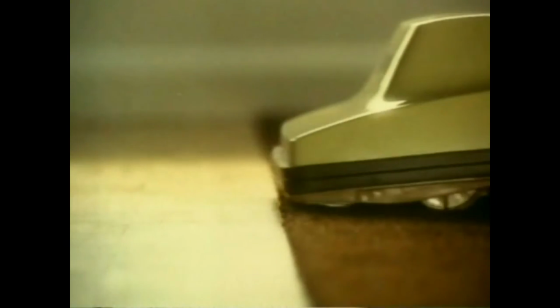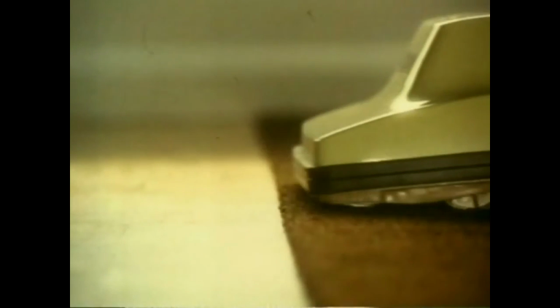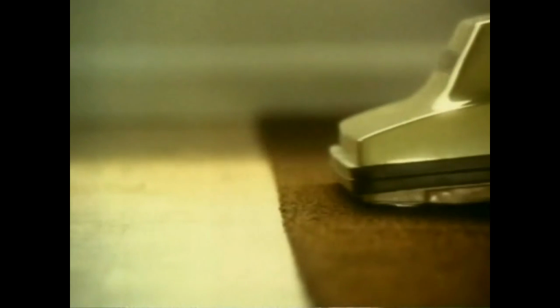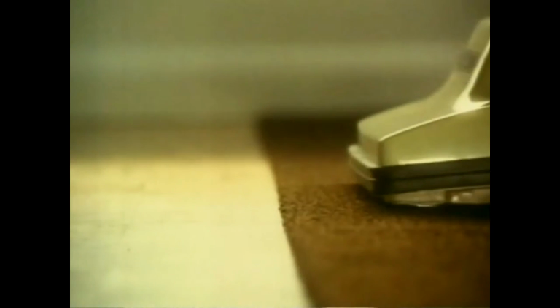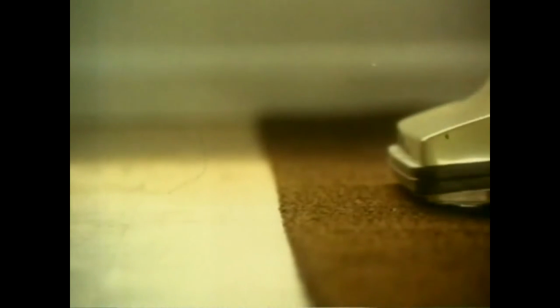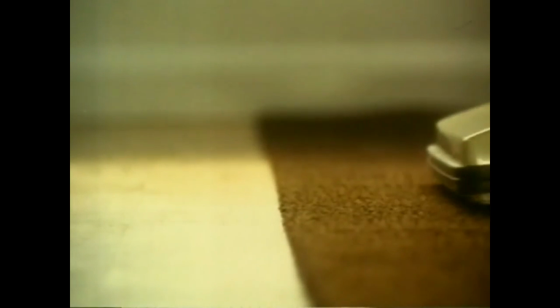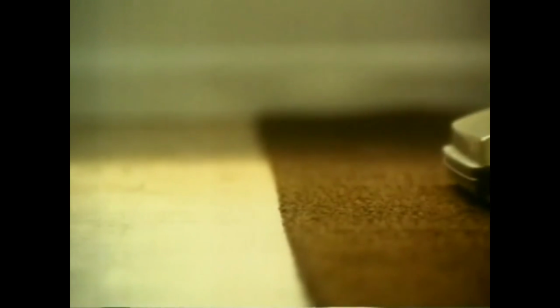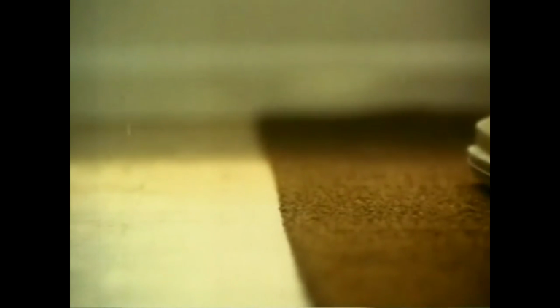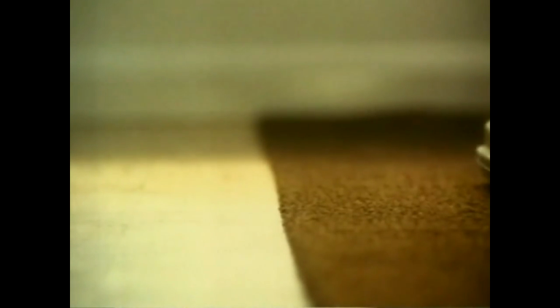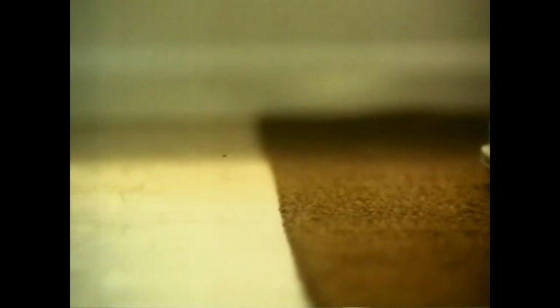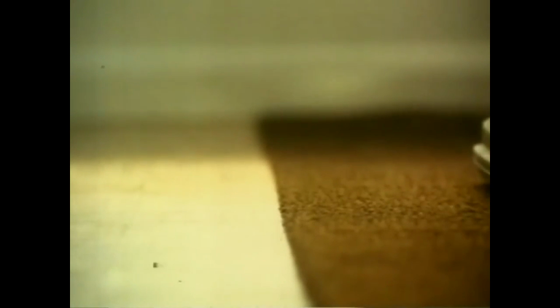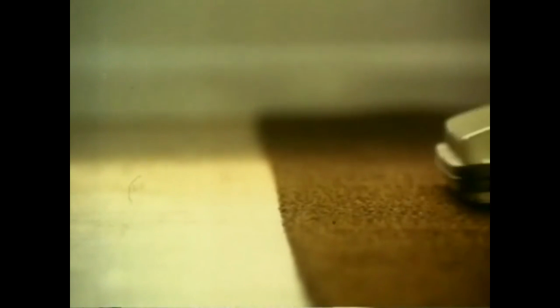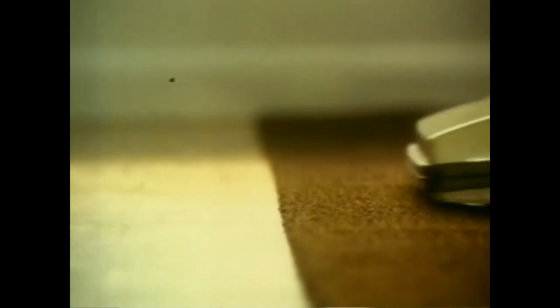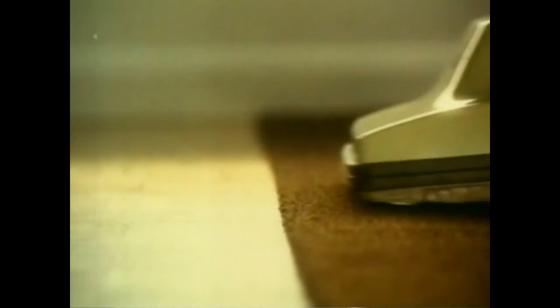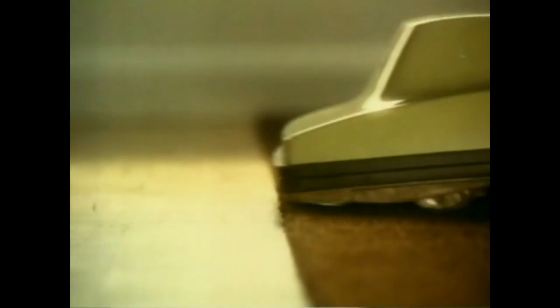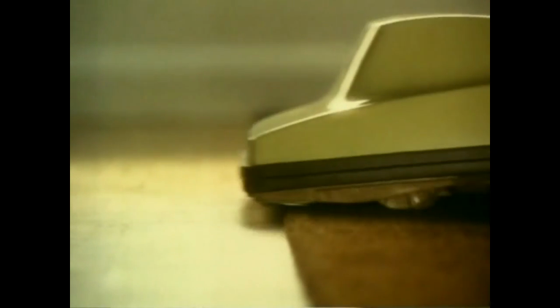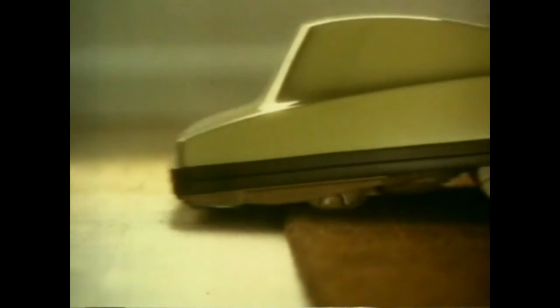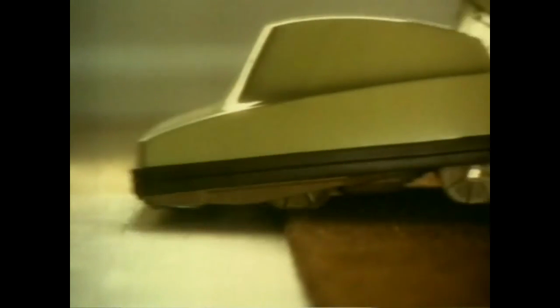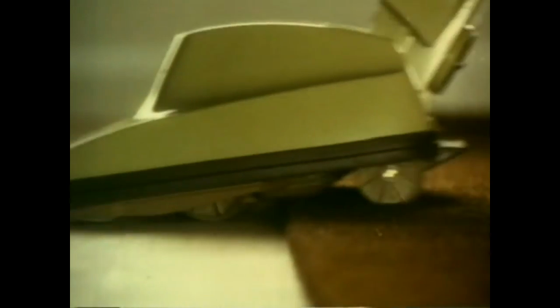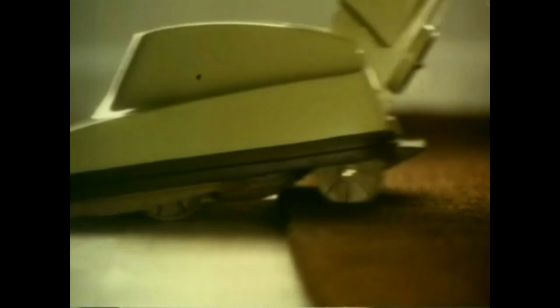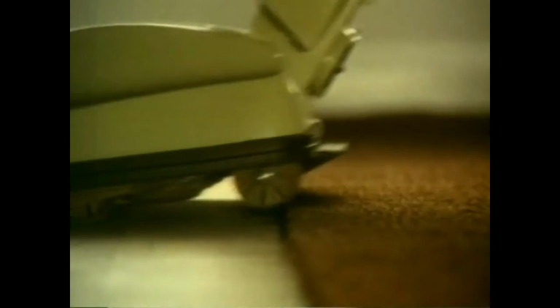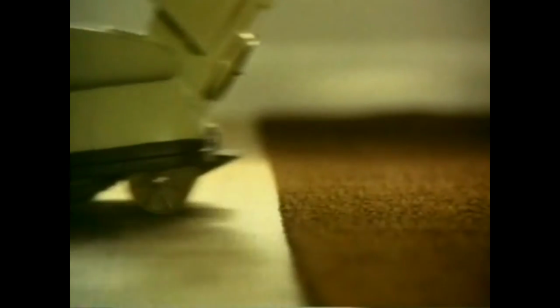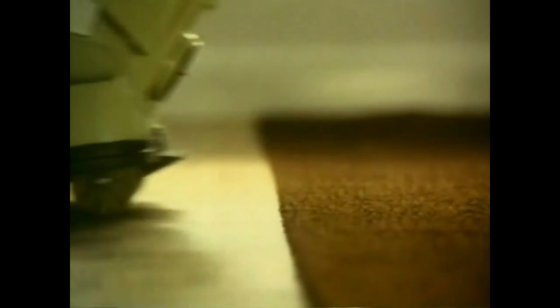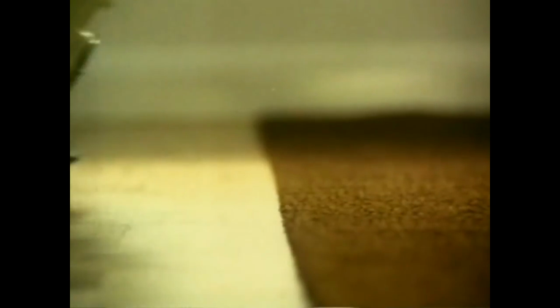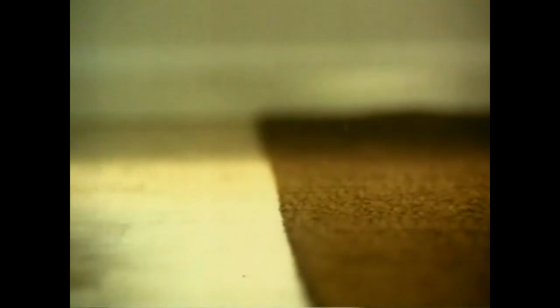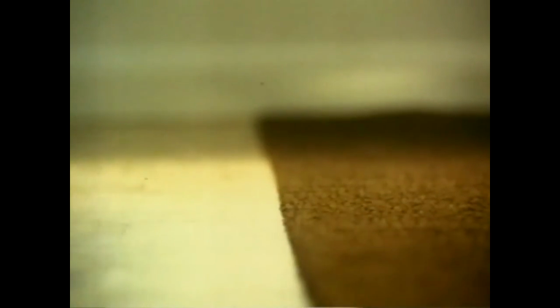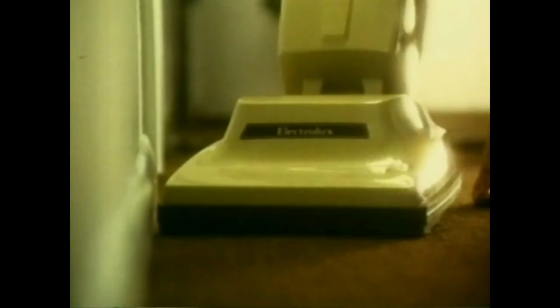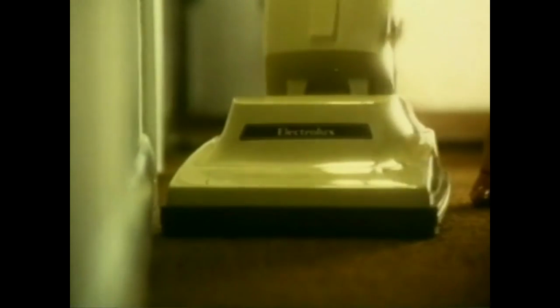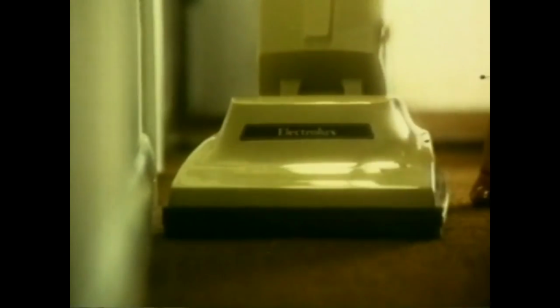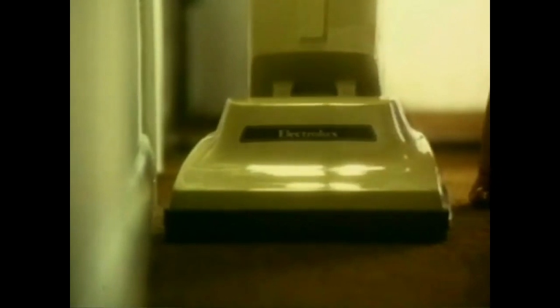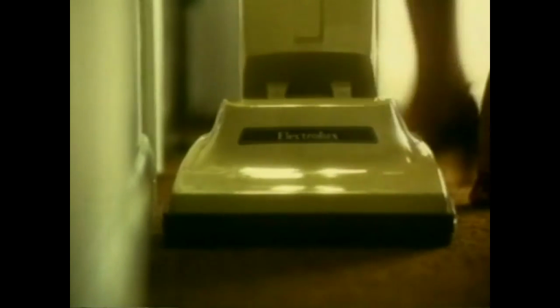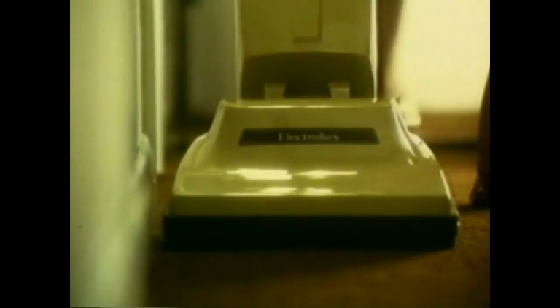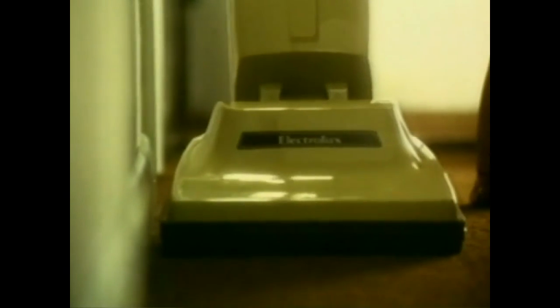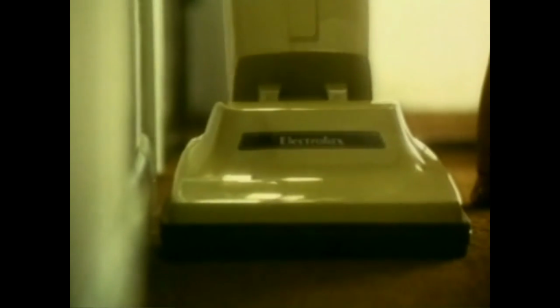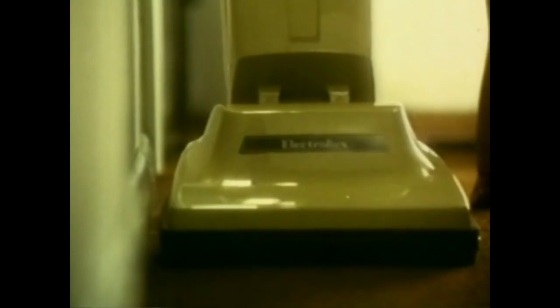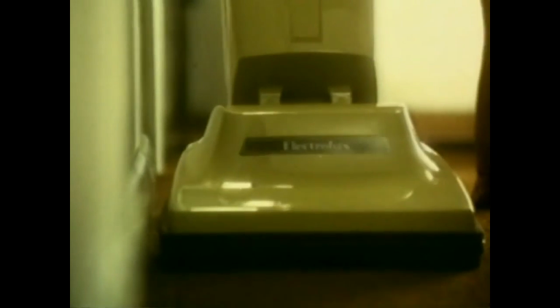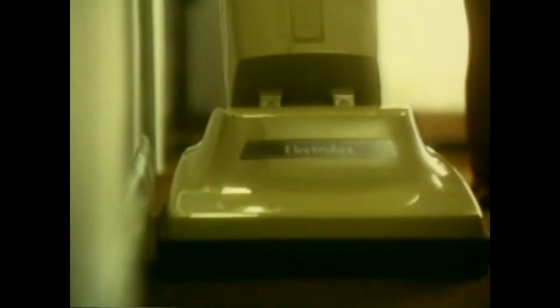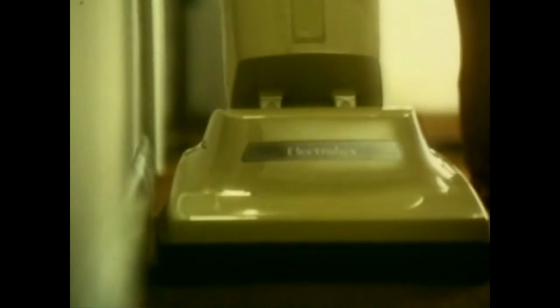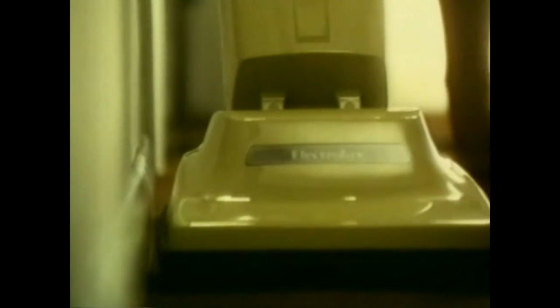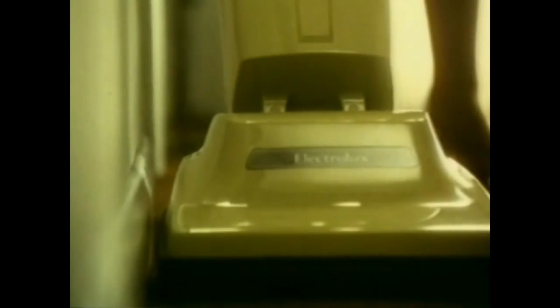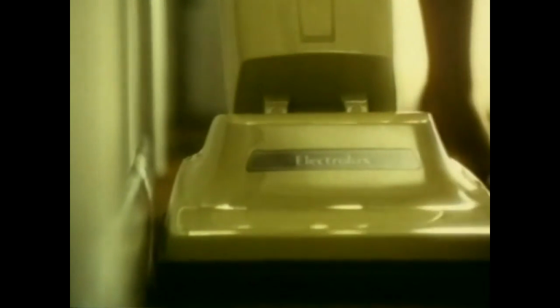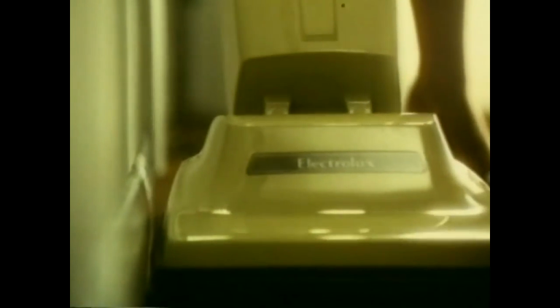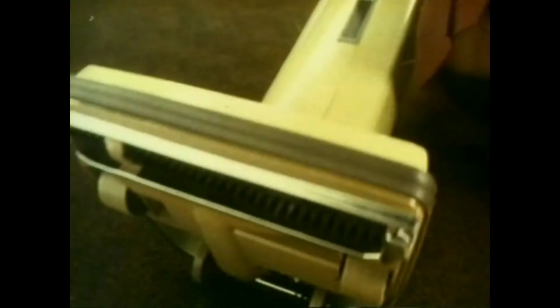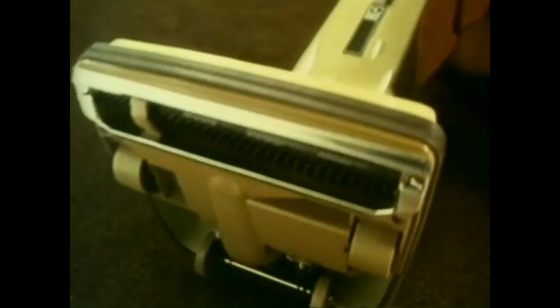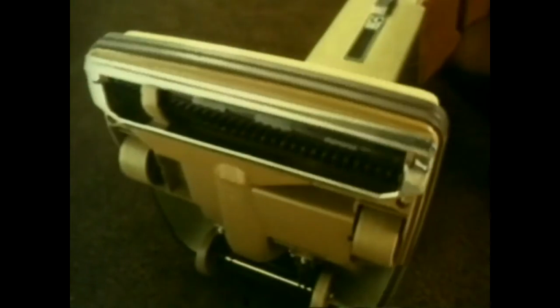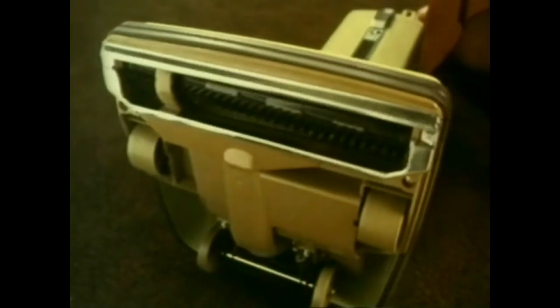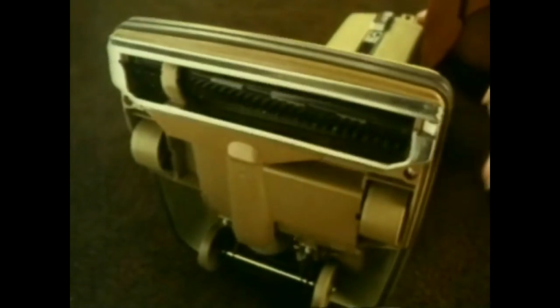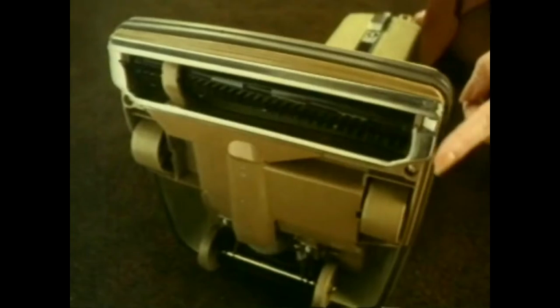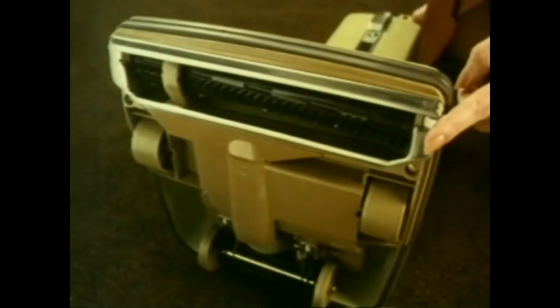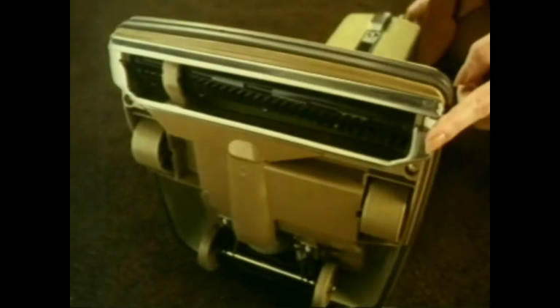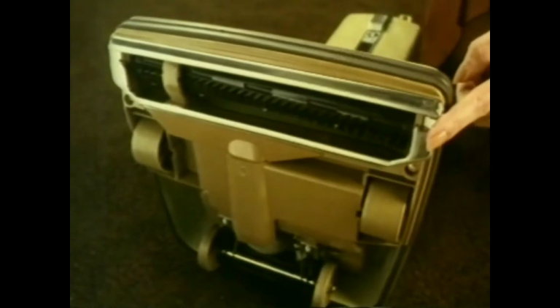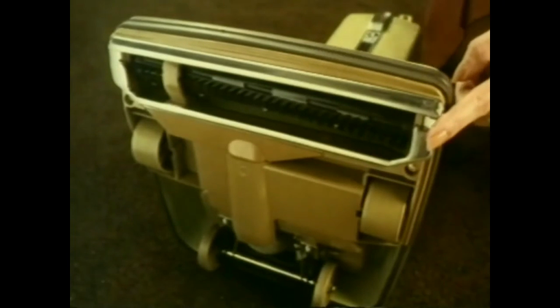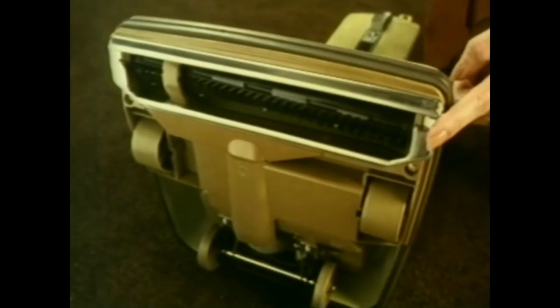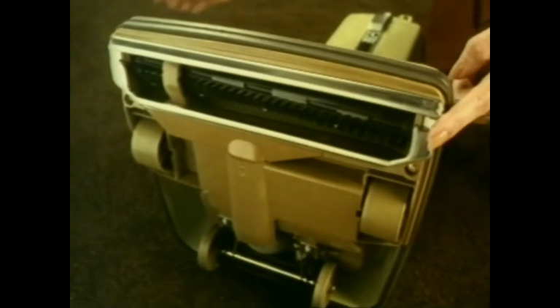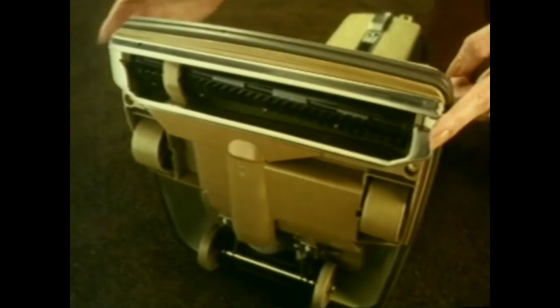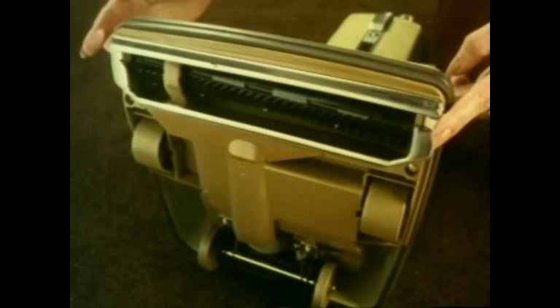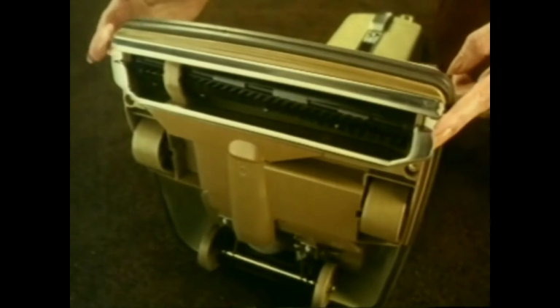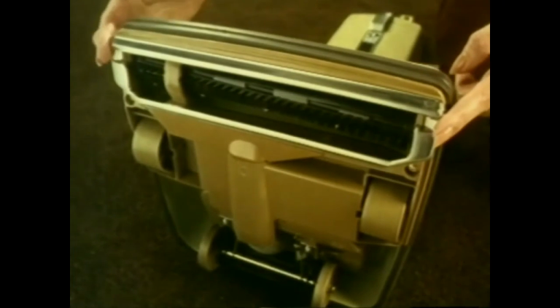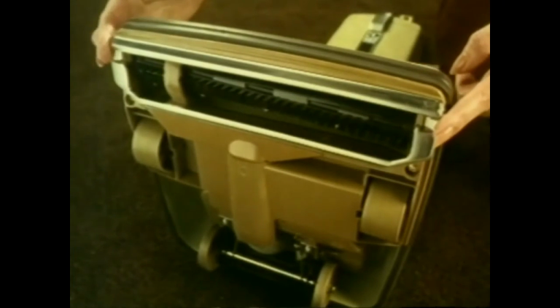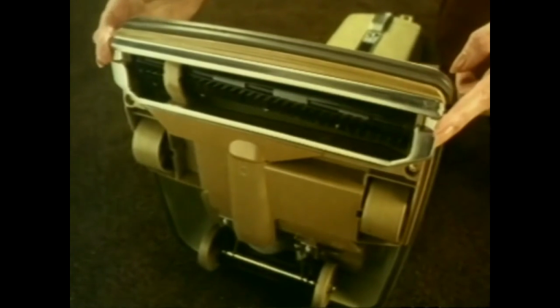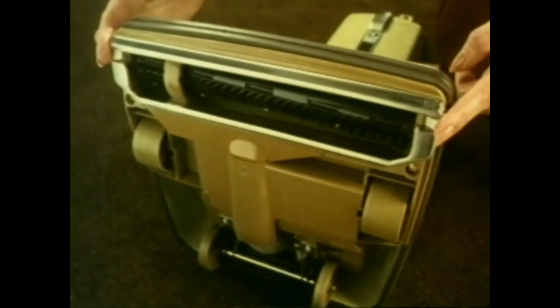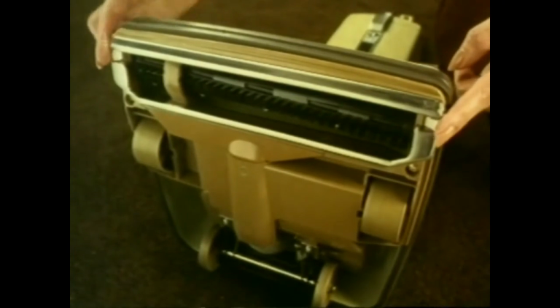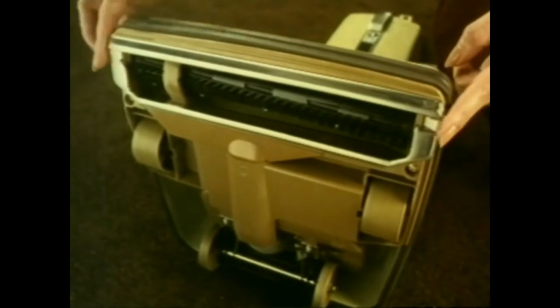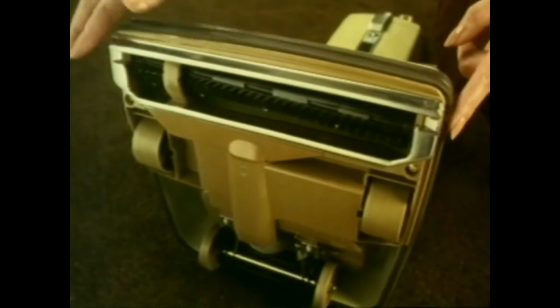Look how the cleaning head adjusts itself for carpets and hard floors. And it cleans right up to the skirting board. They tell me it's these side suction channels that do it.